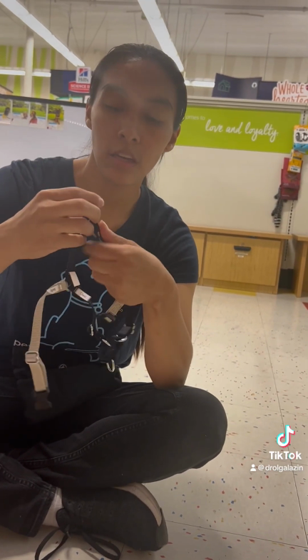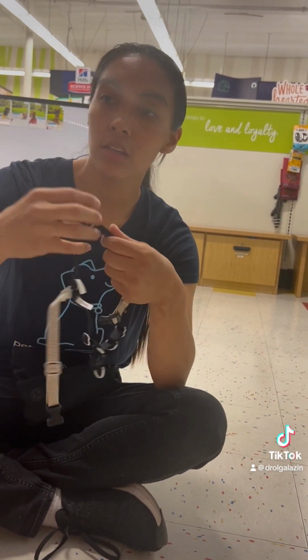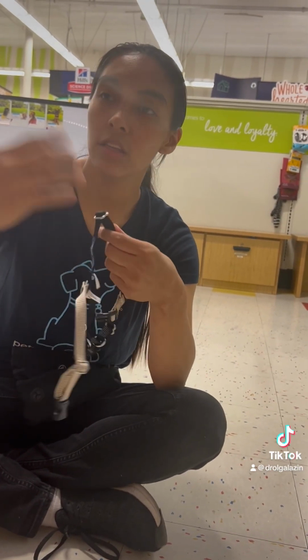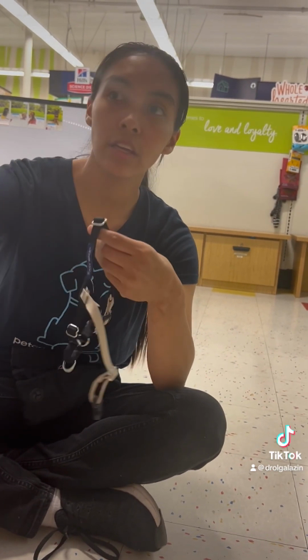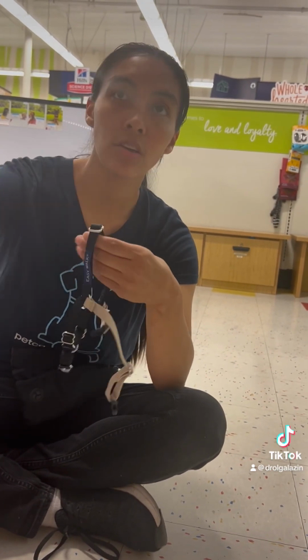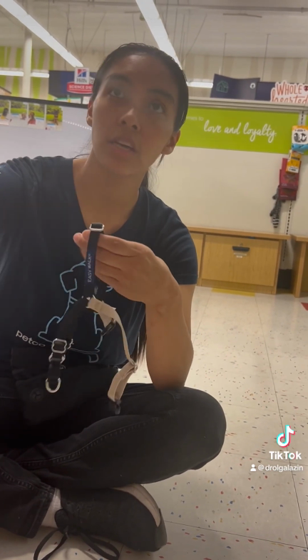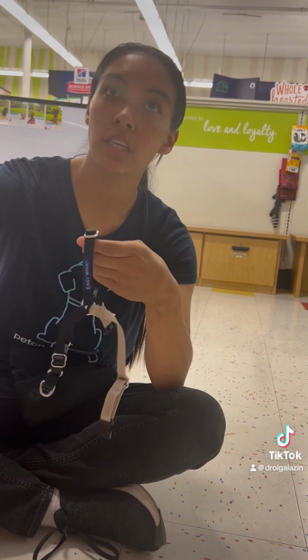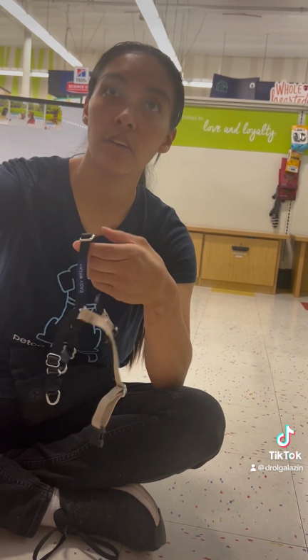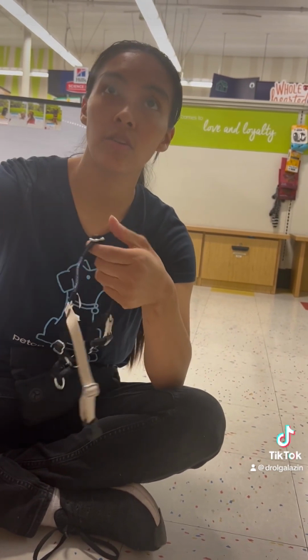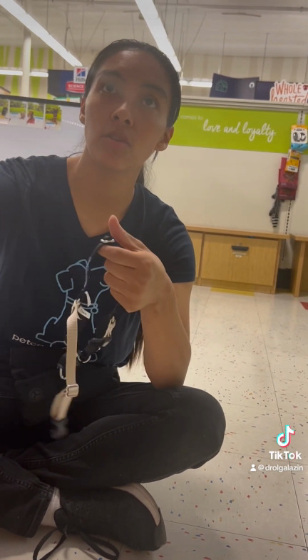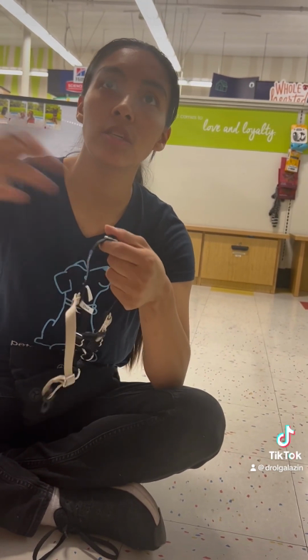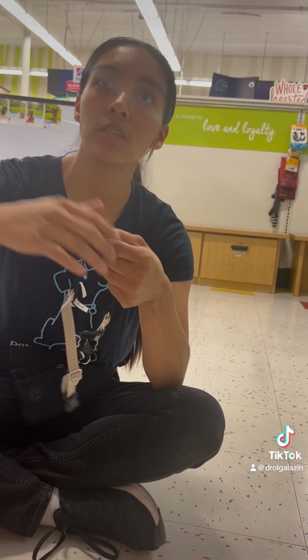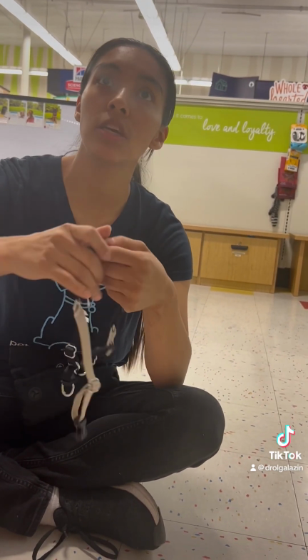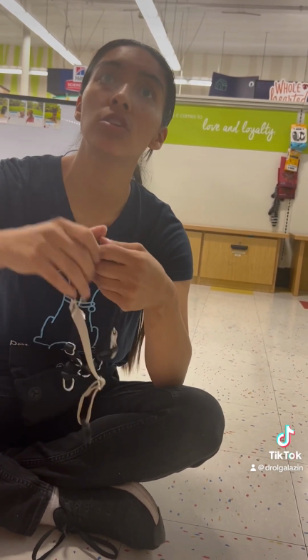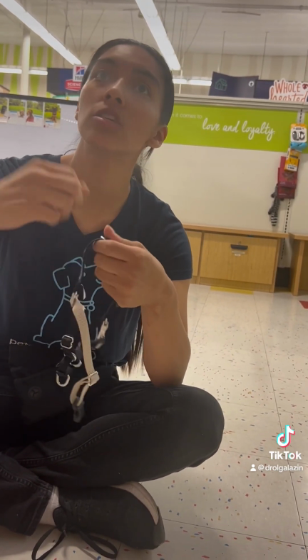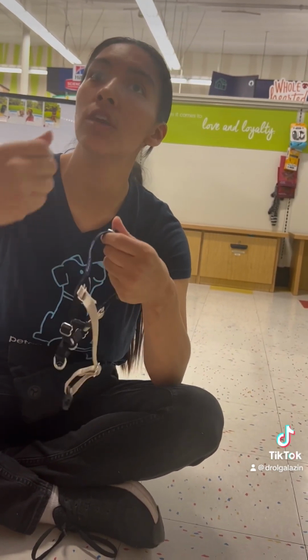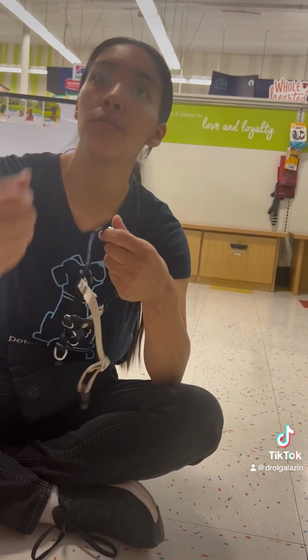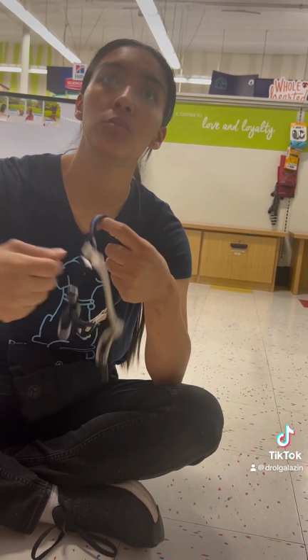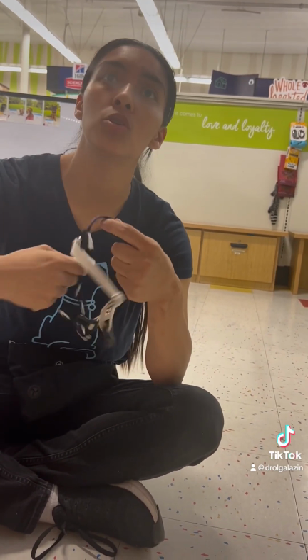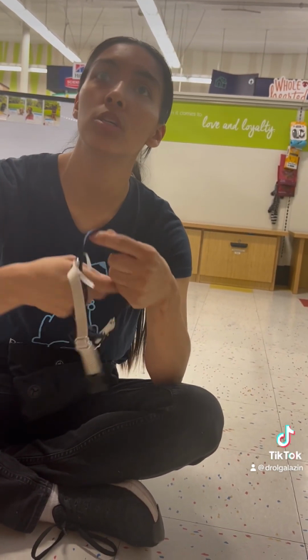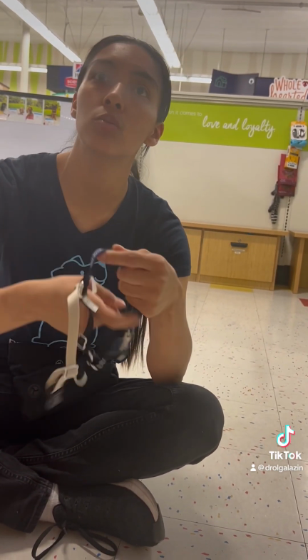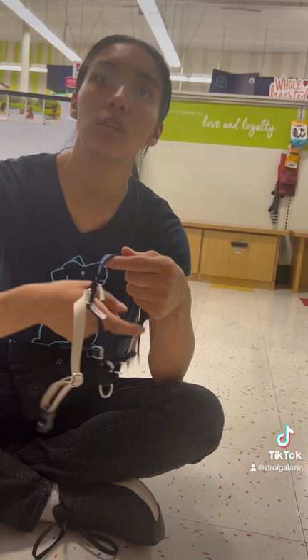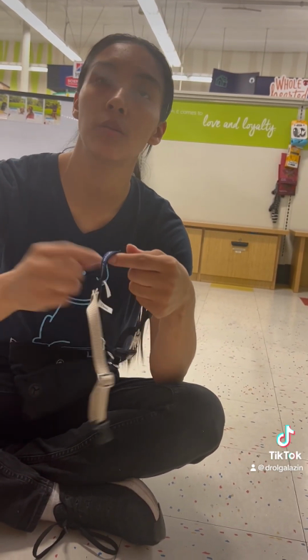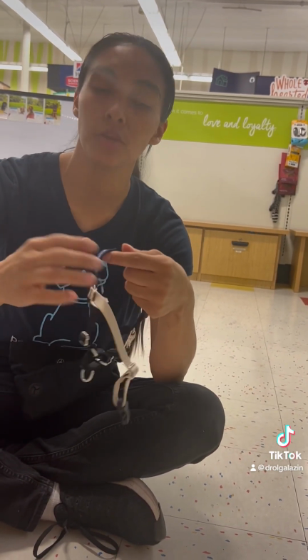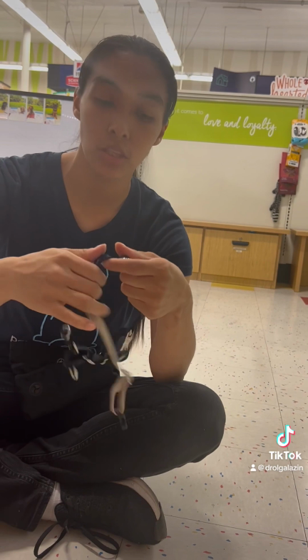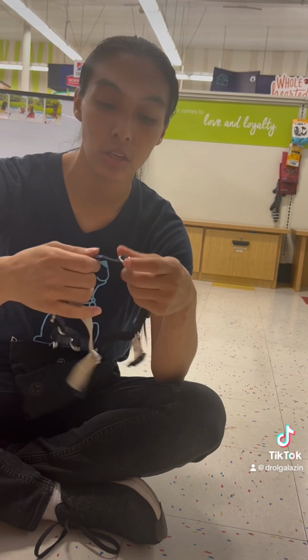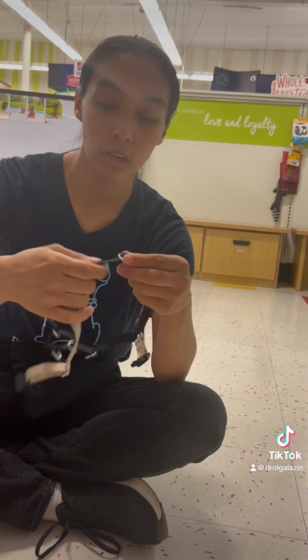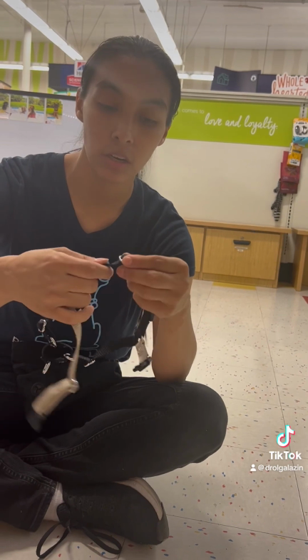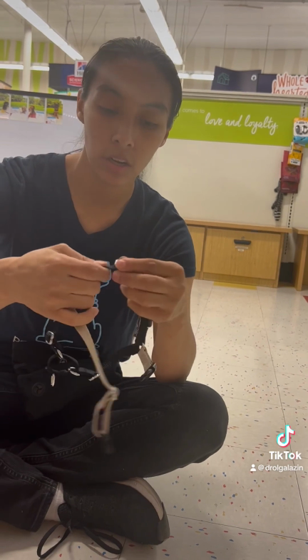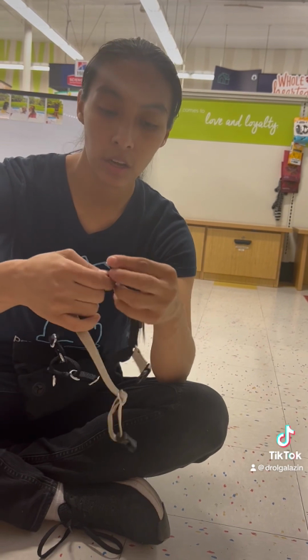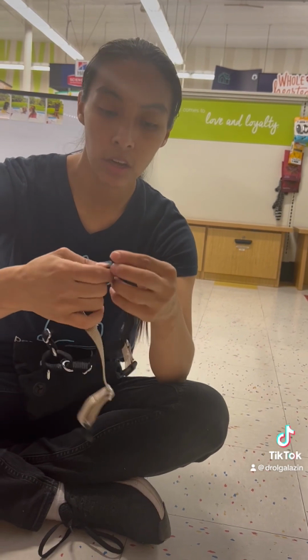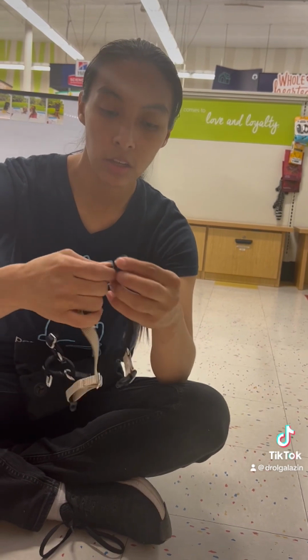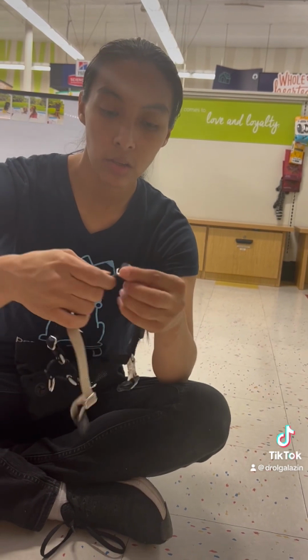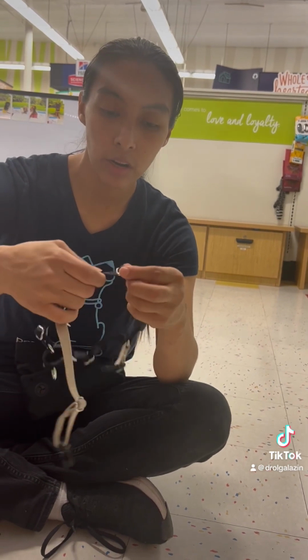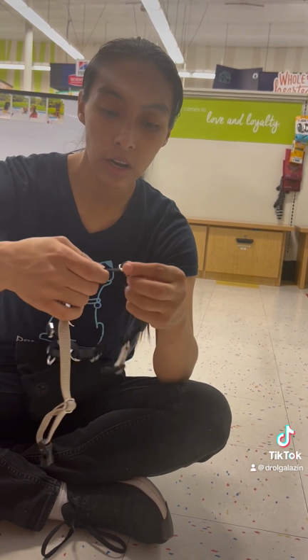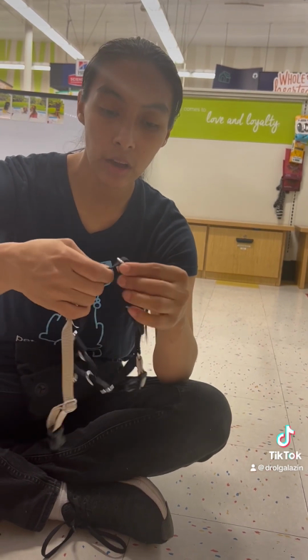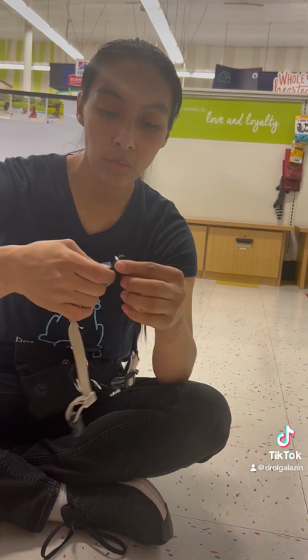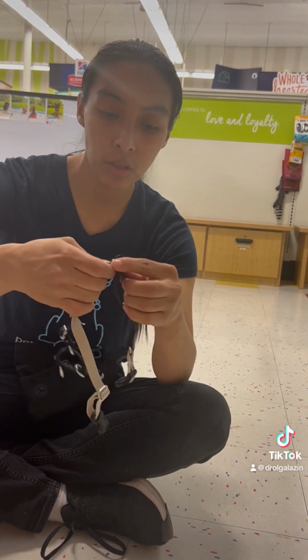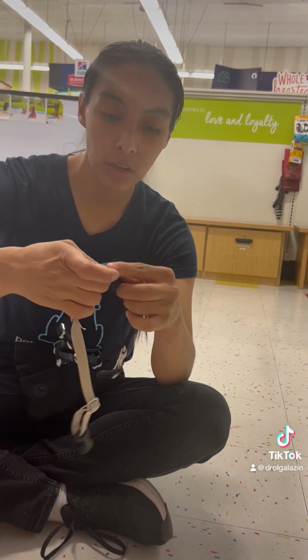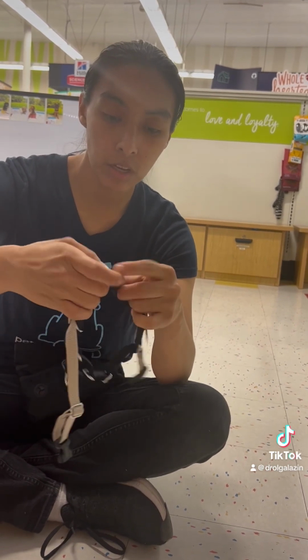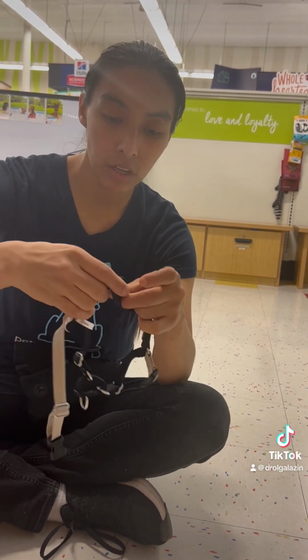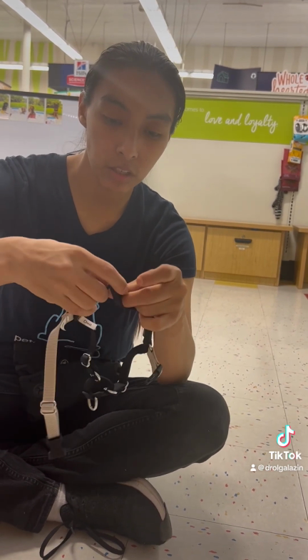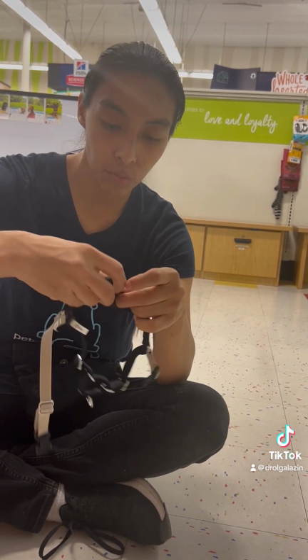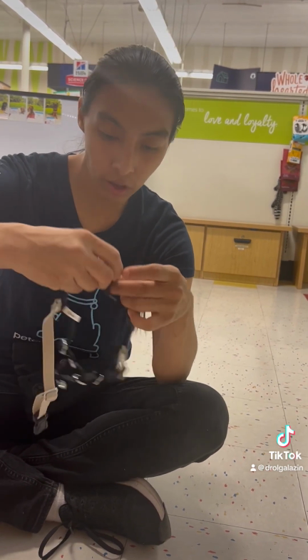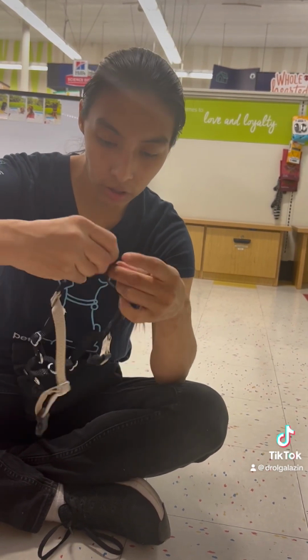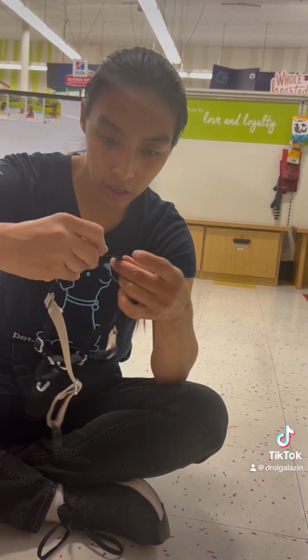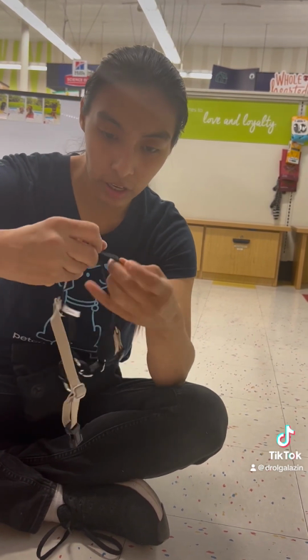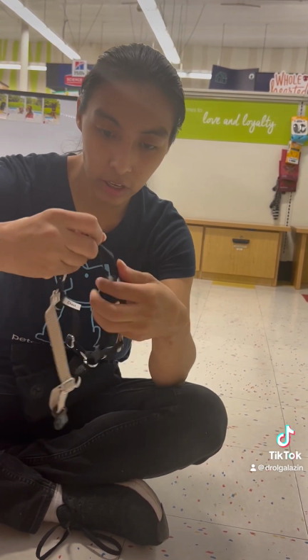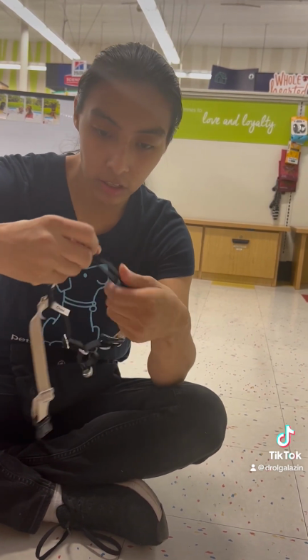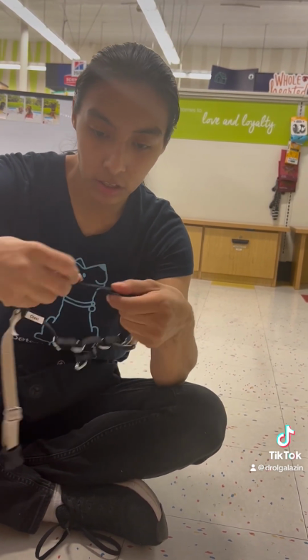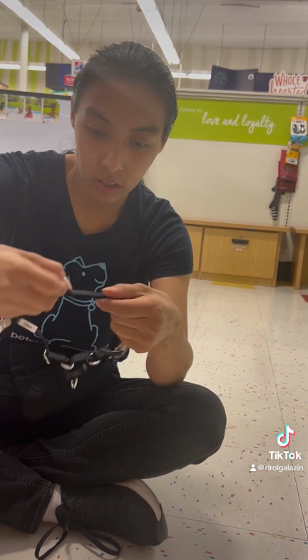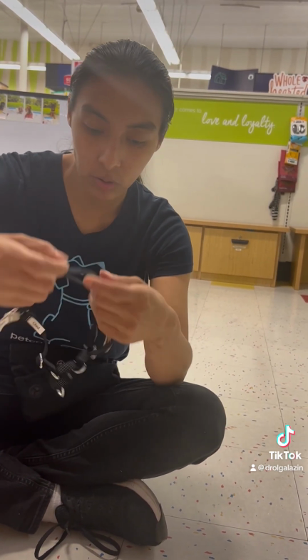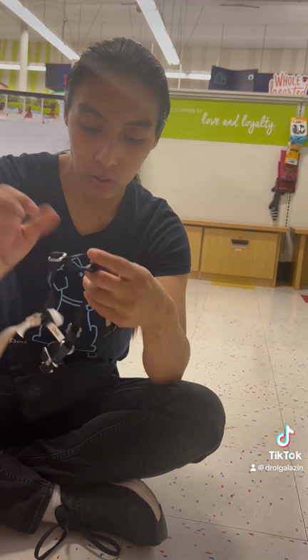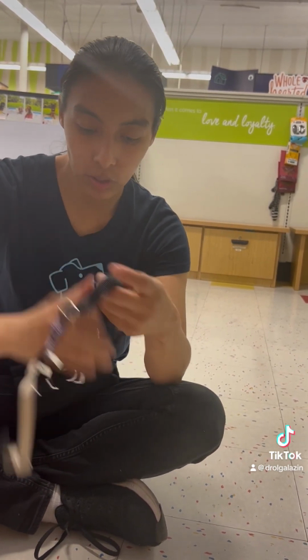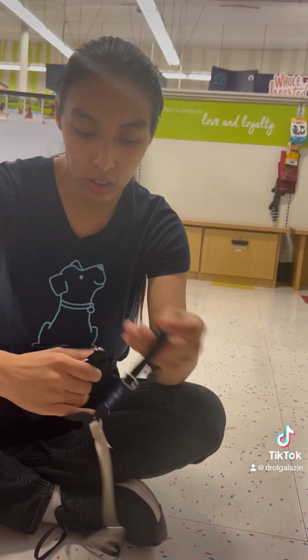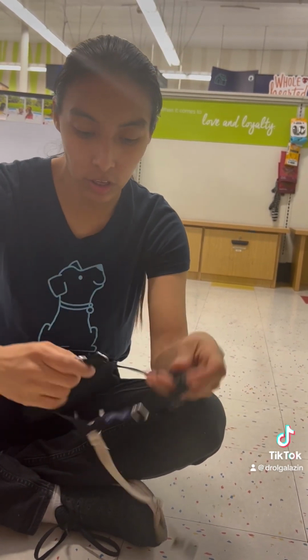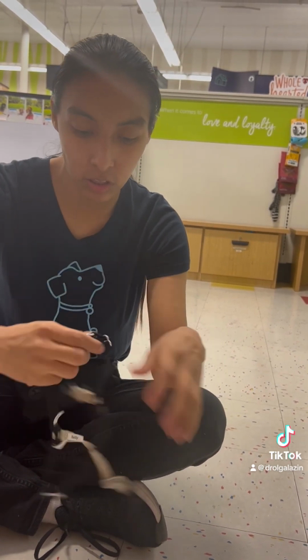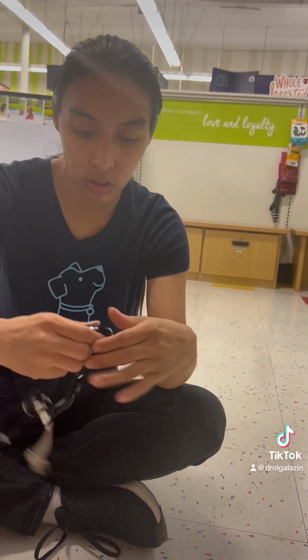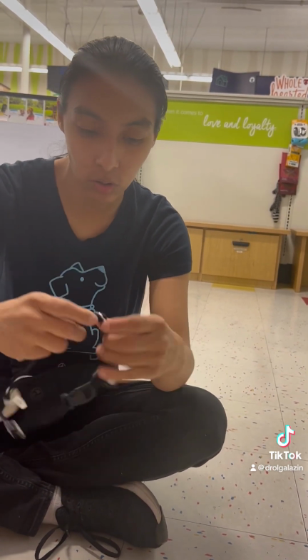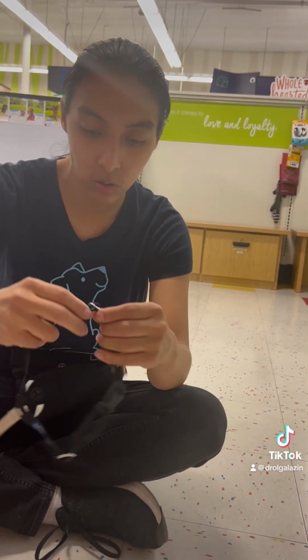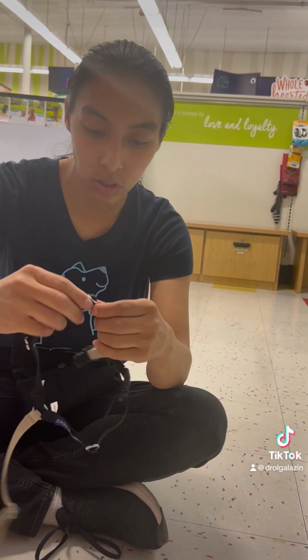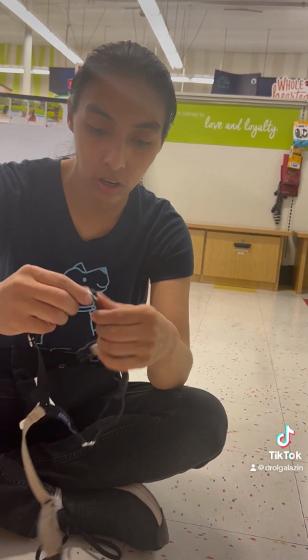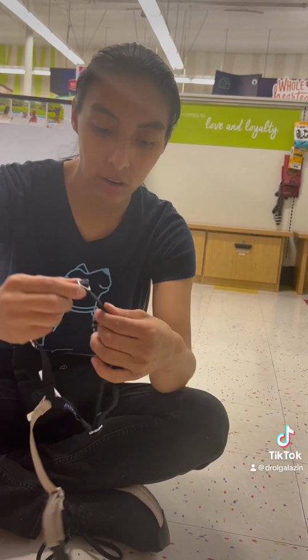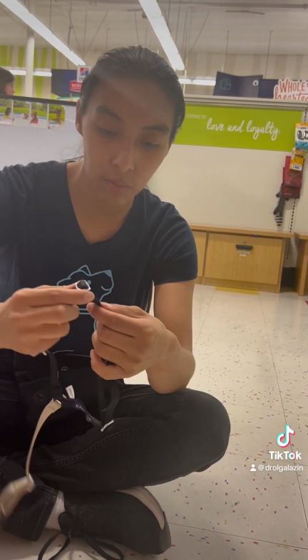If he keeps getting scared and trying to run away, you guys have the treats there — just give him treats when he puts it on. Right now I'm just making it smaller again so it's not so loose on him.